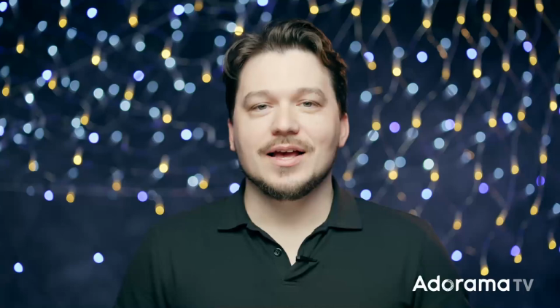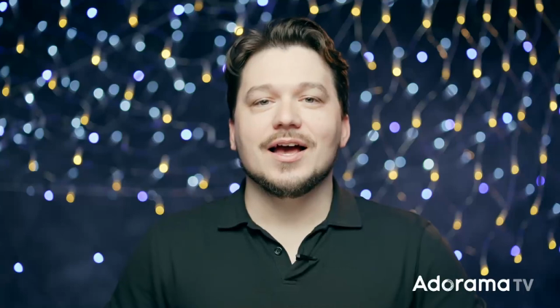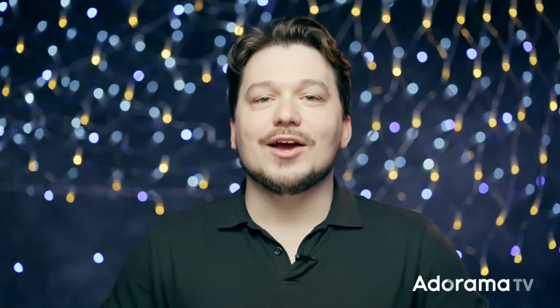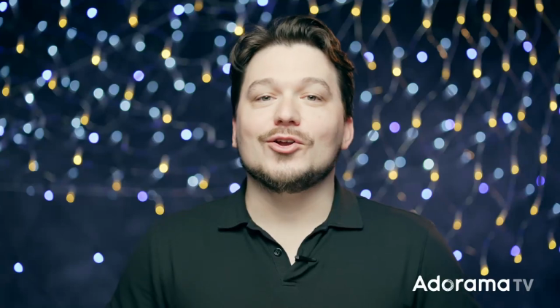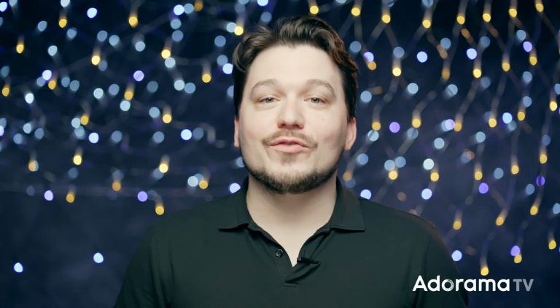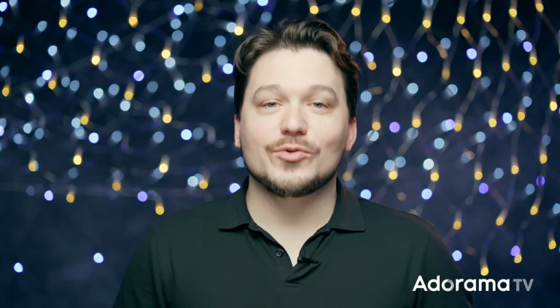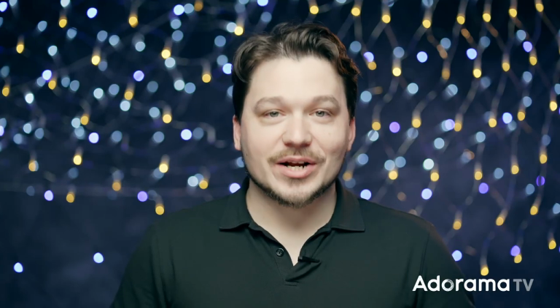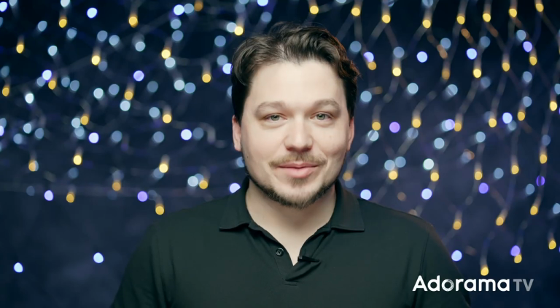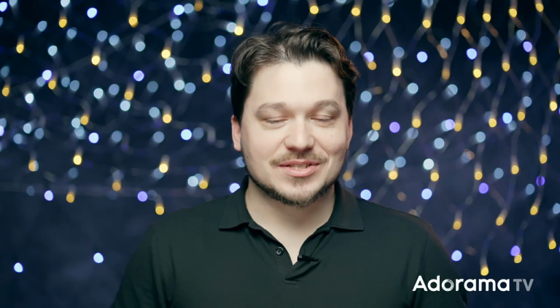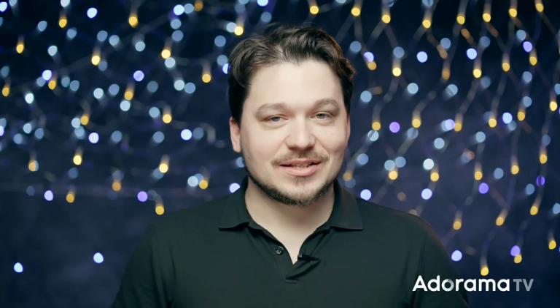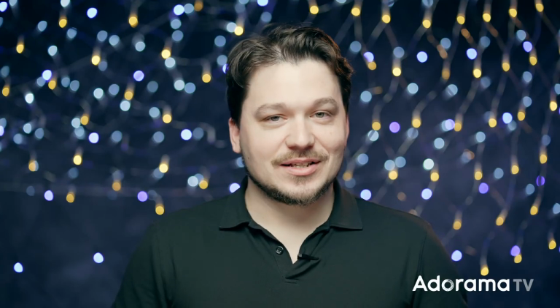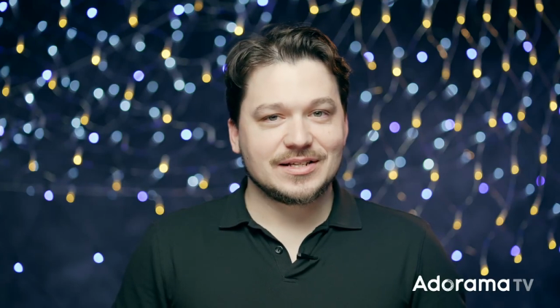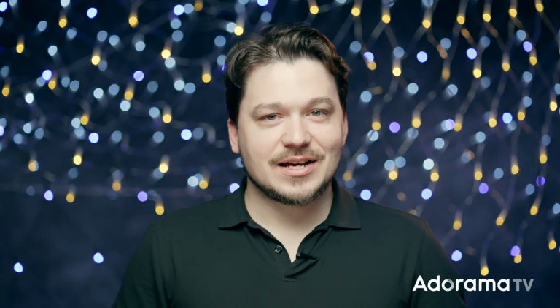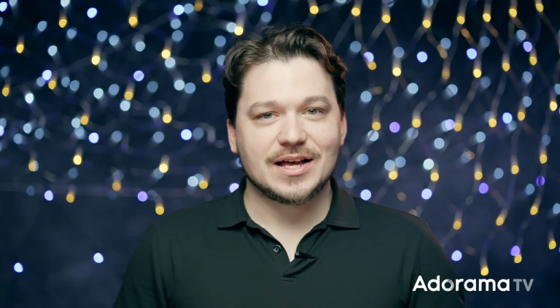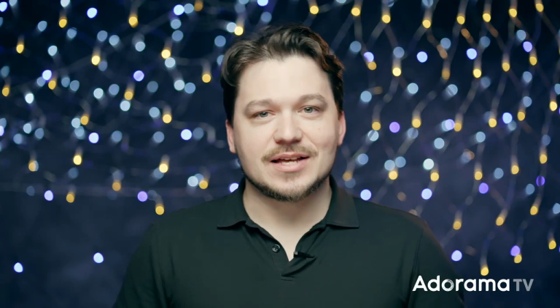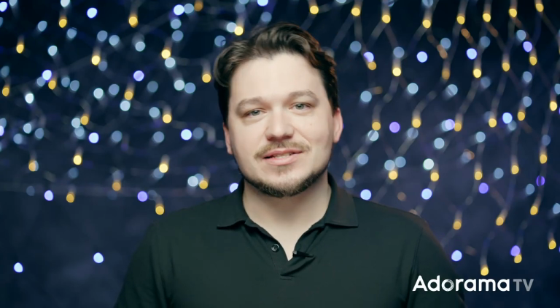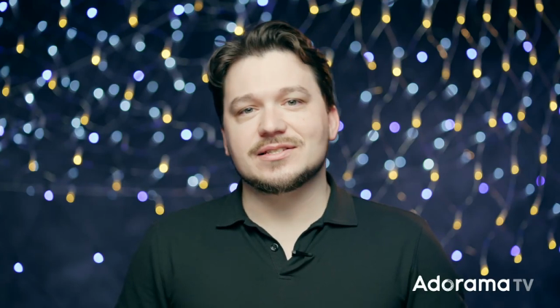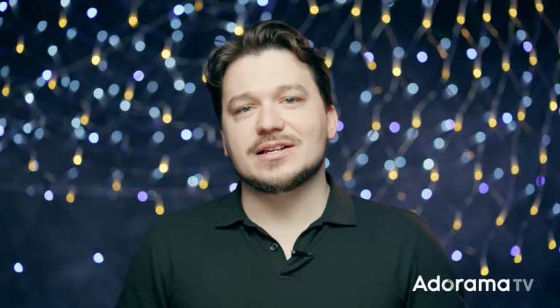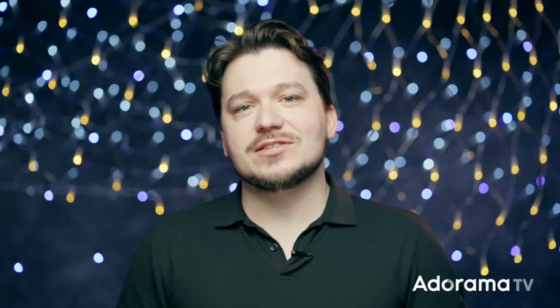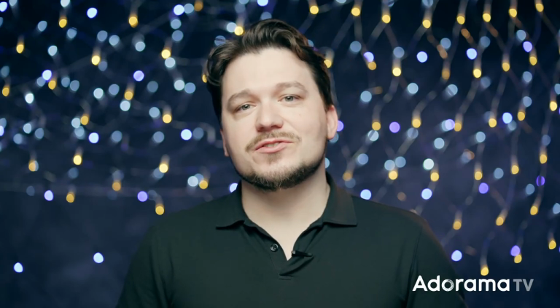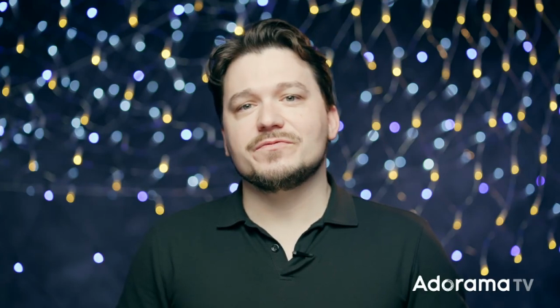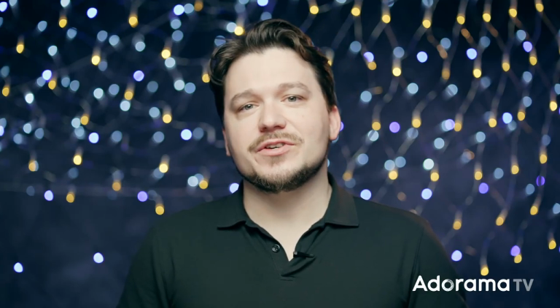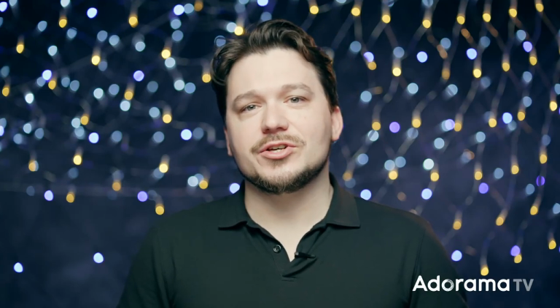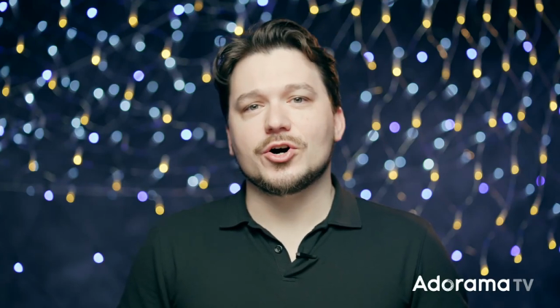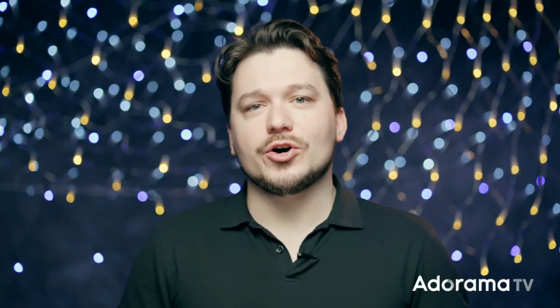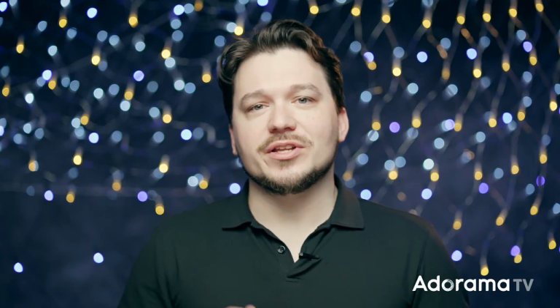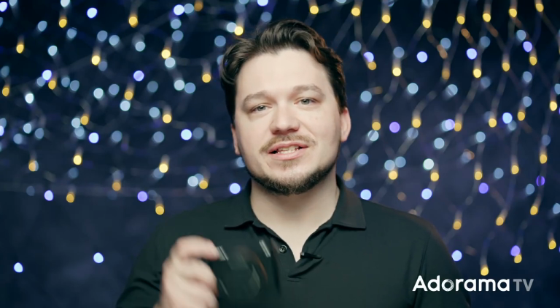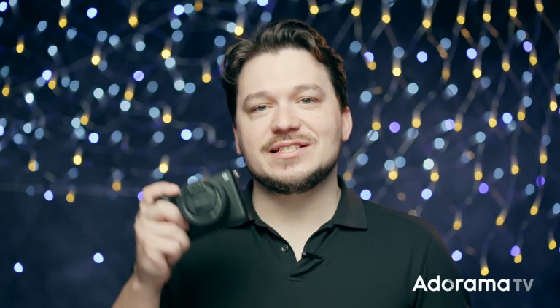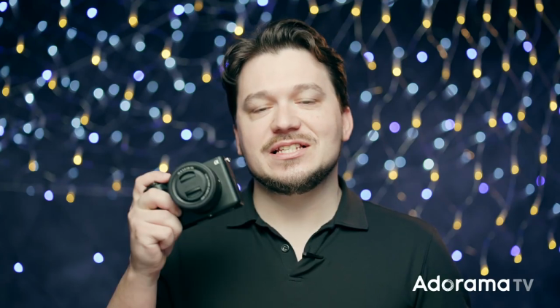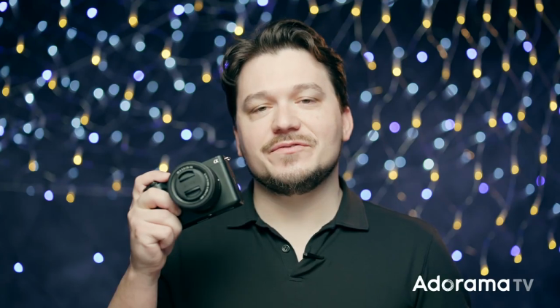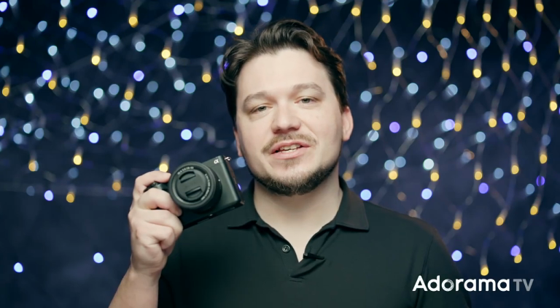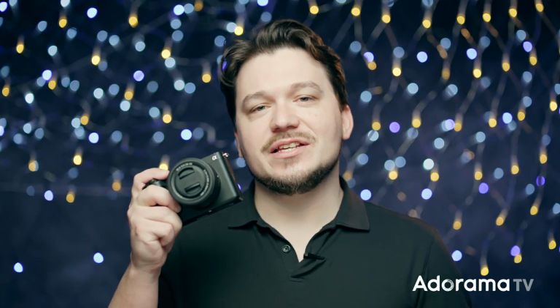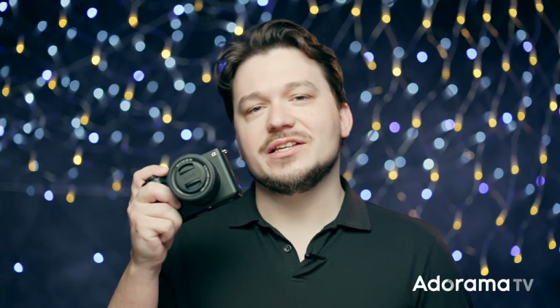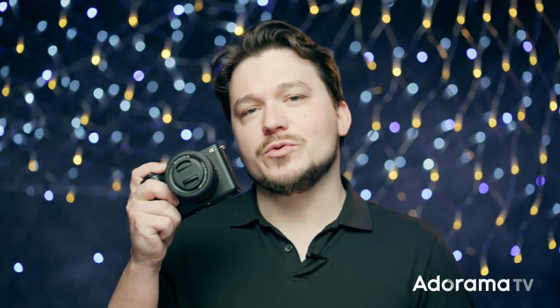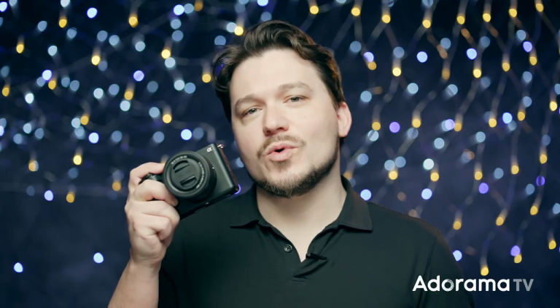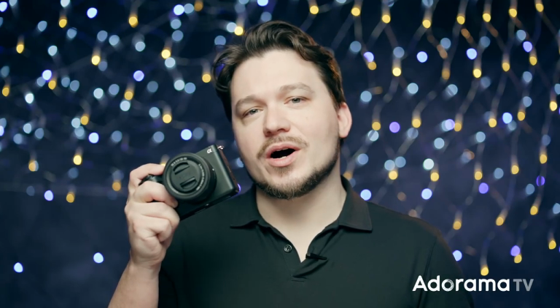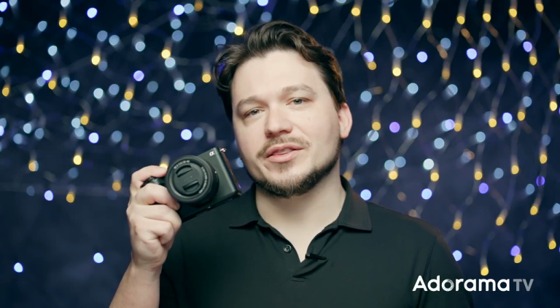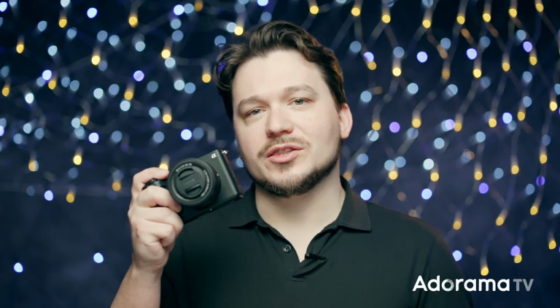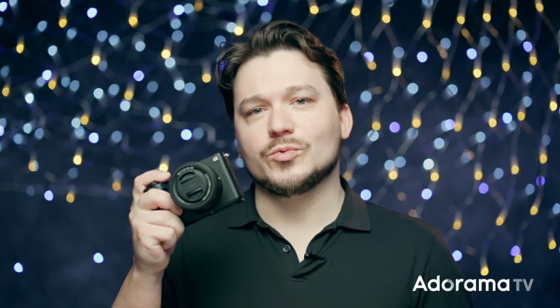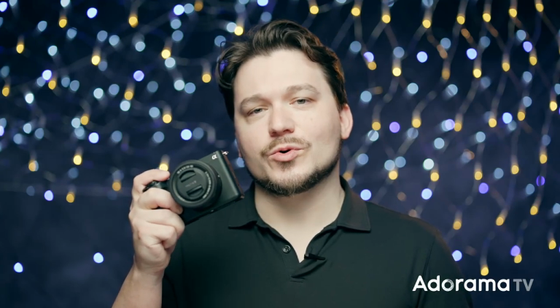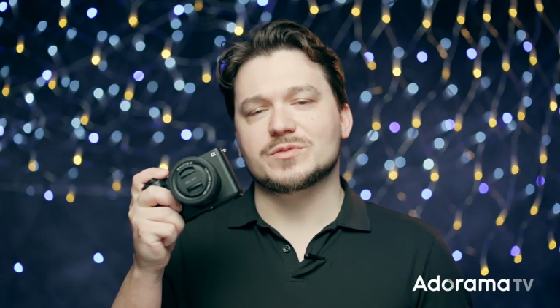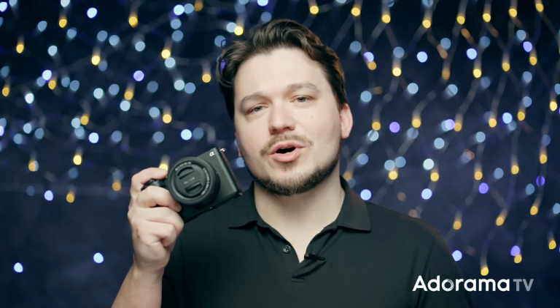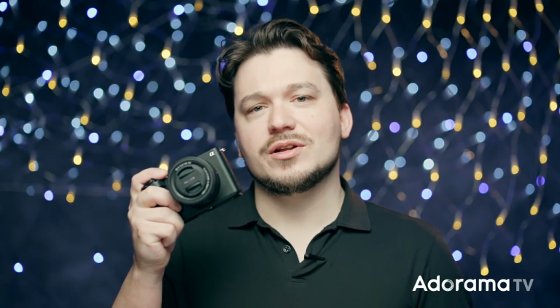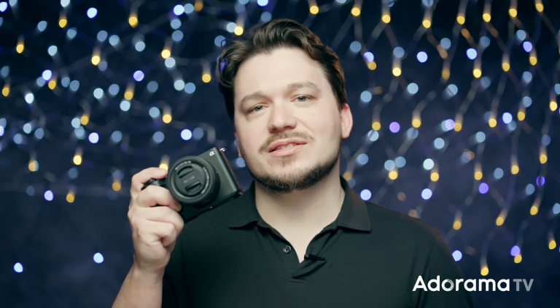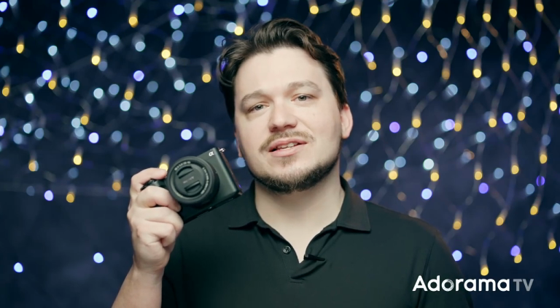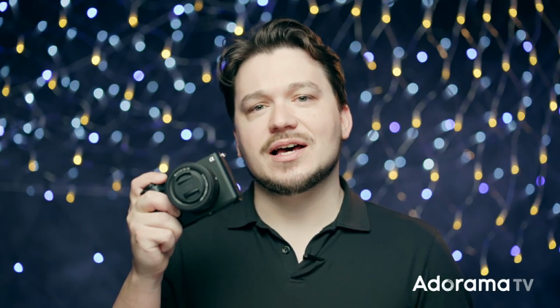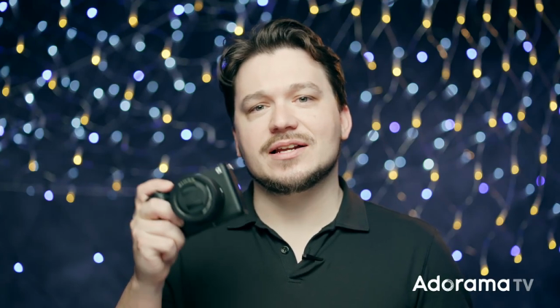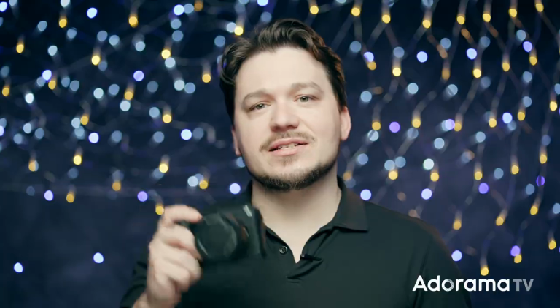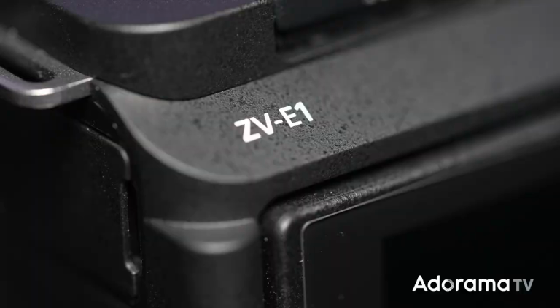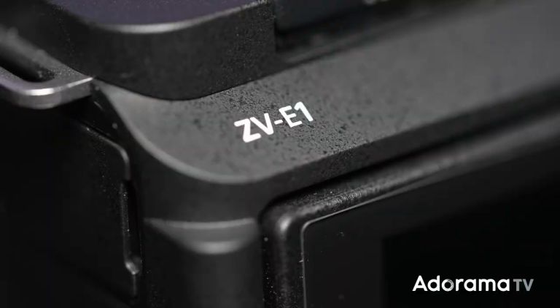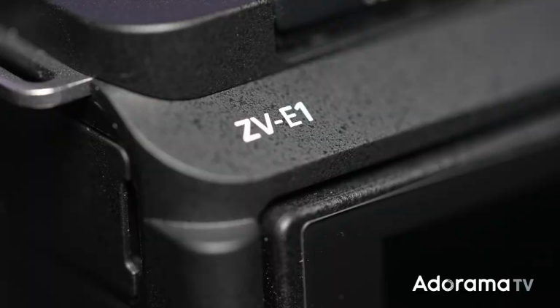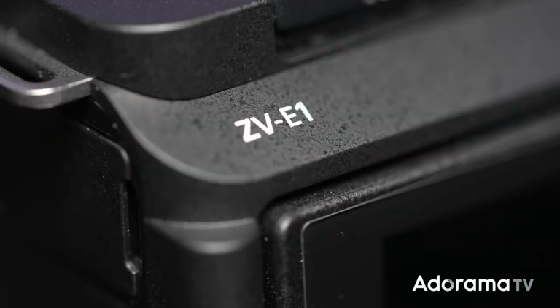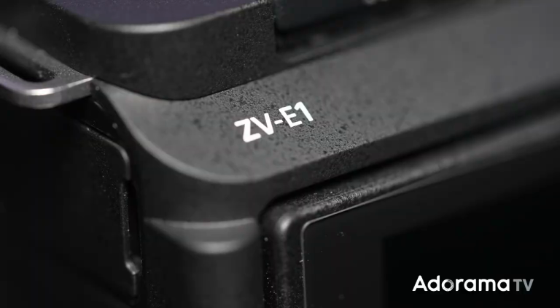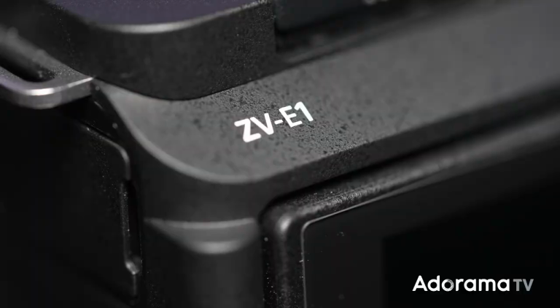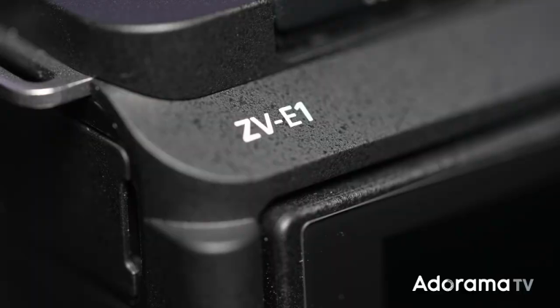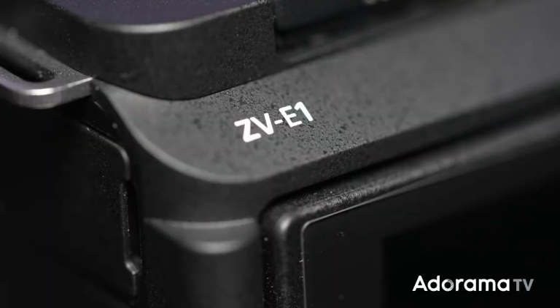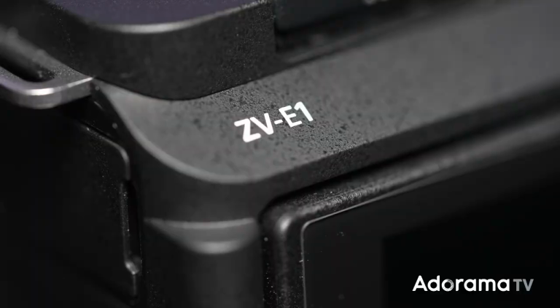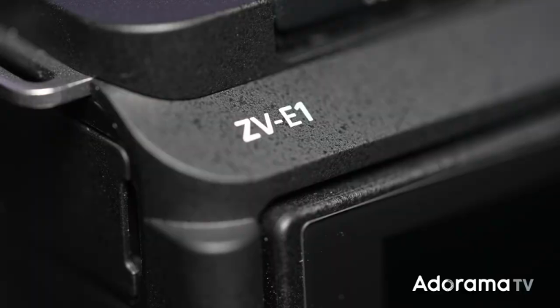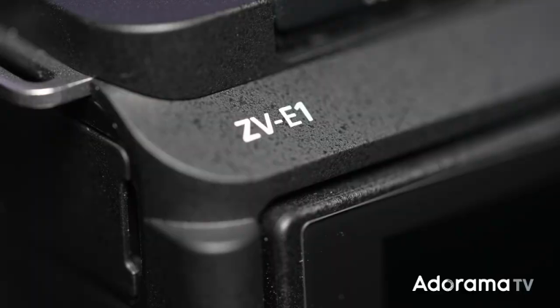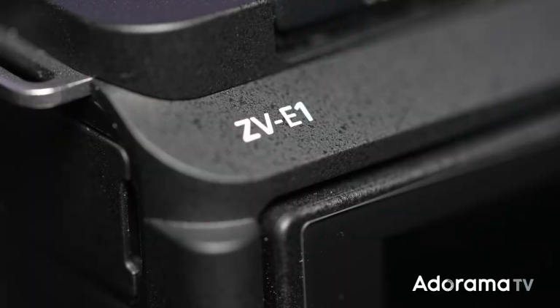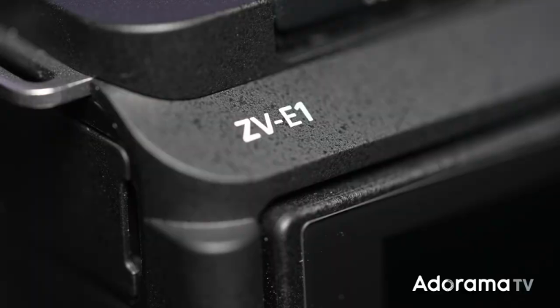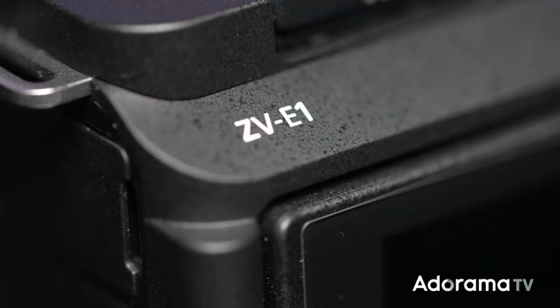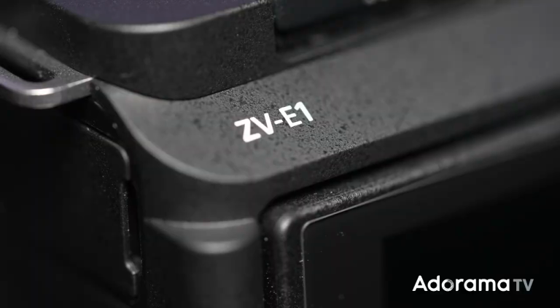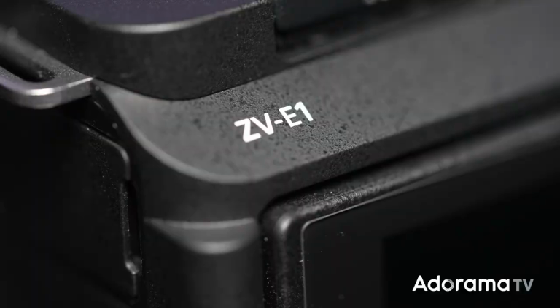Hello everyone, I'm Sal Dalia and this is an Enzone video on the ZV-E1, the world's smallest and lightest full-frame interchangeable lens camera.